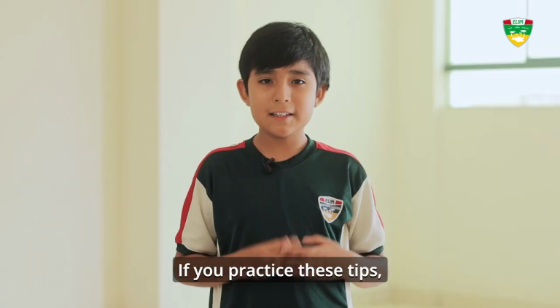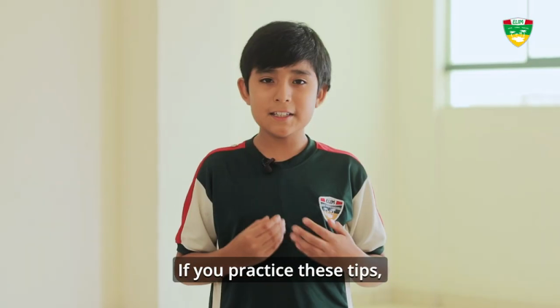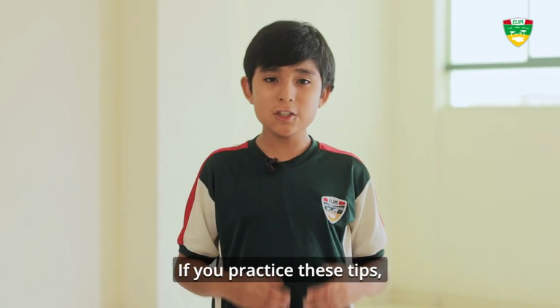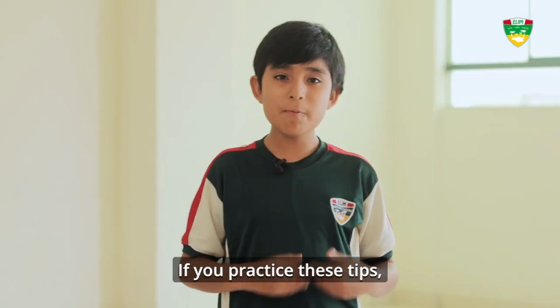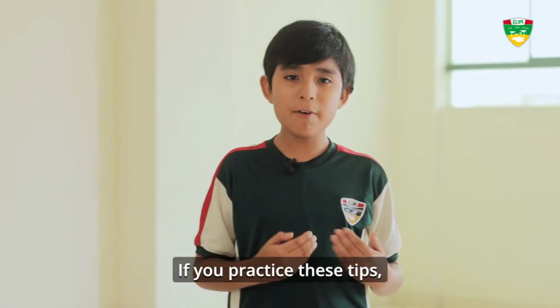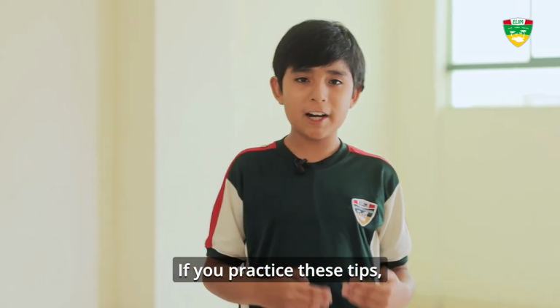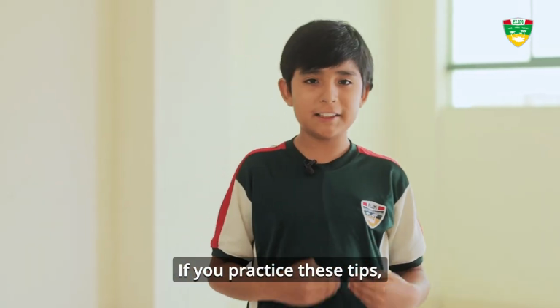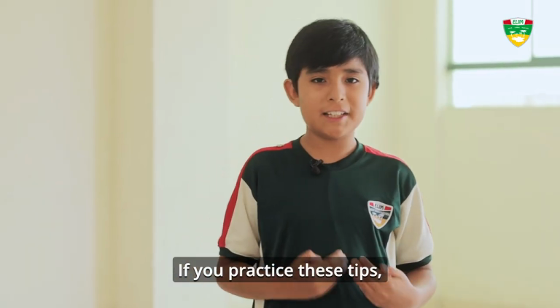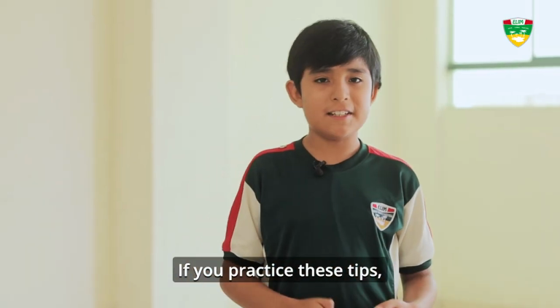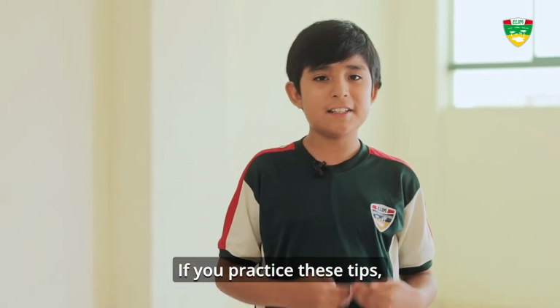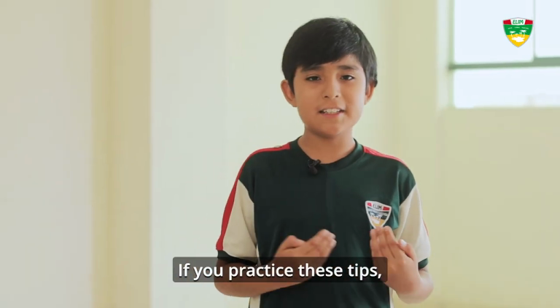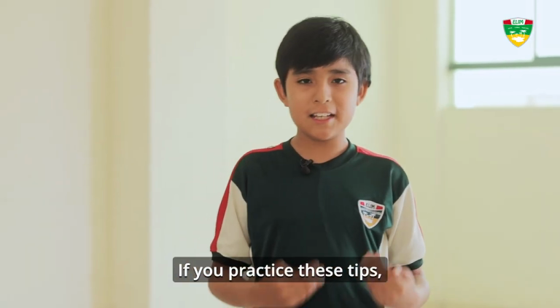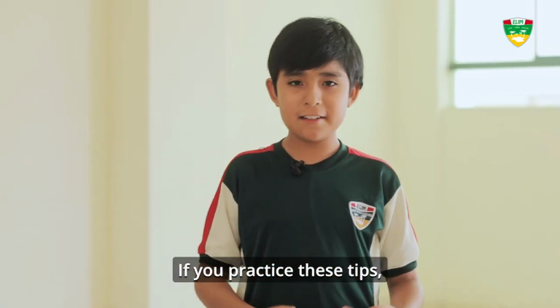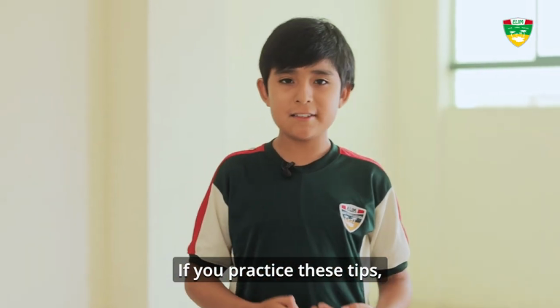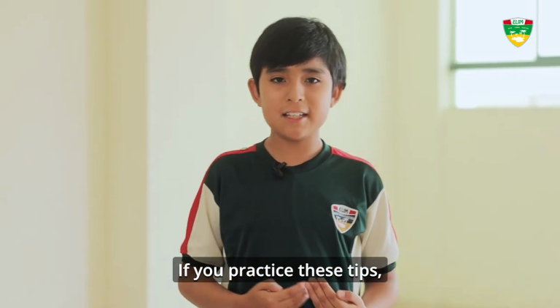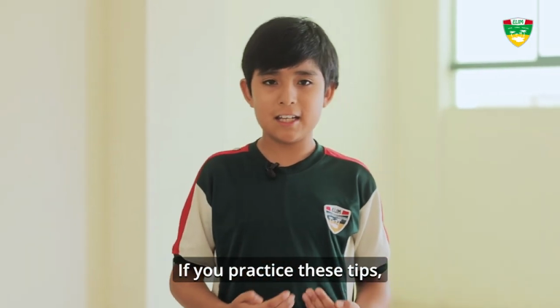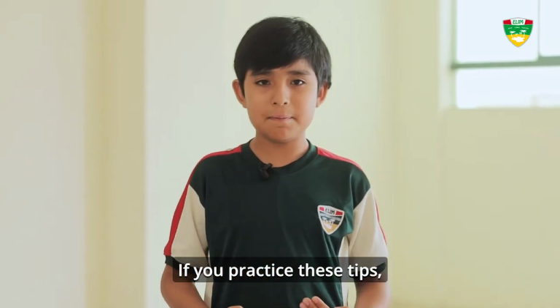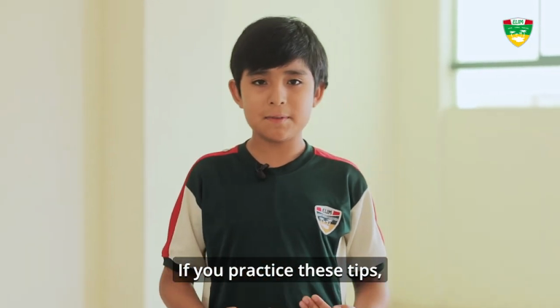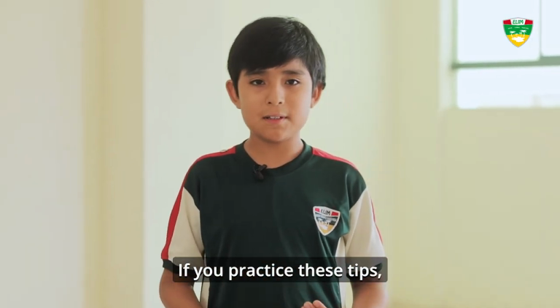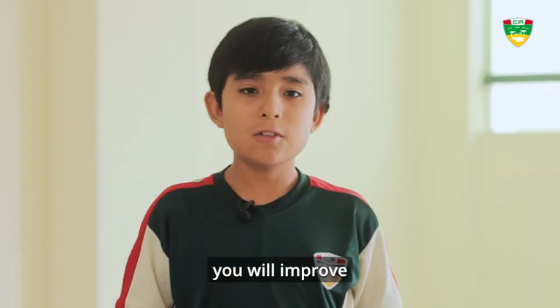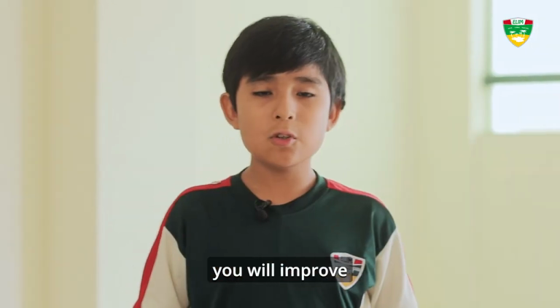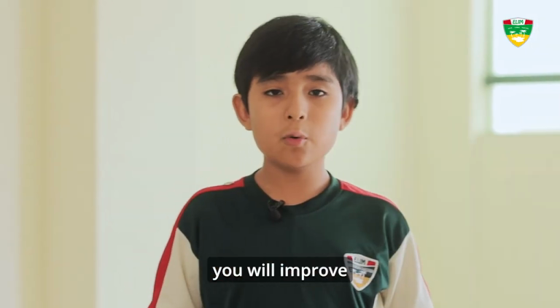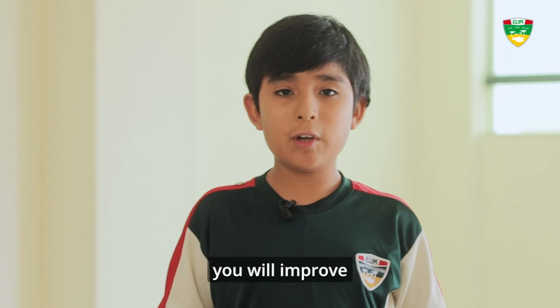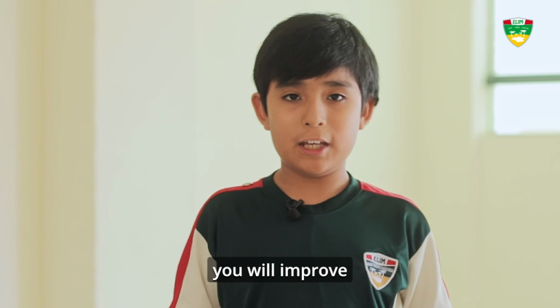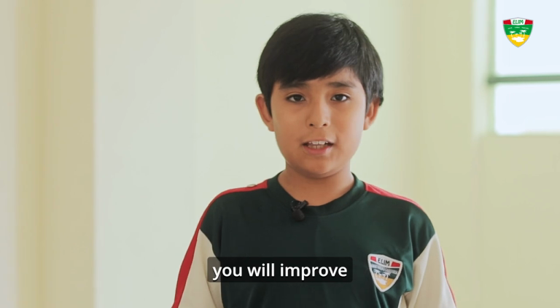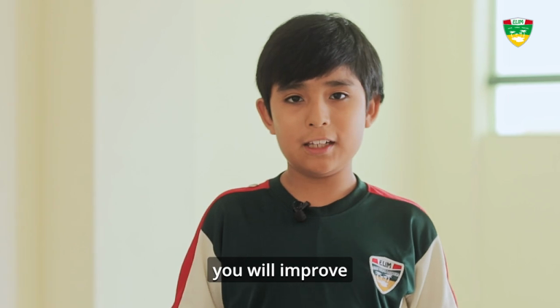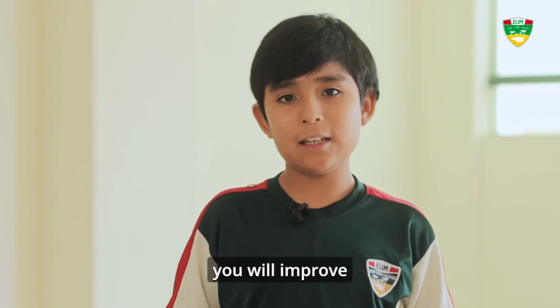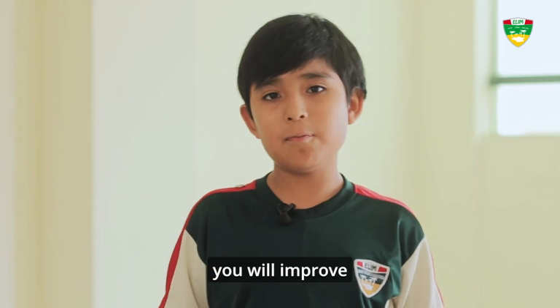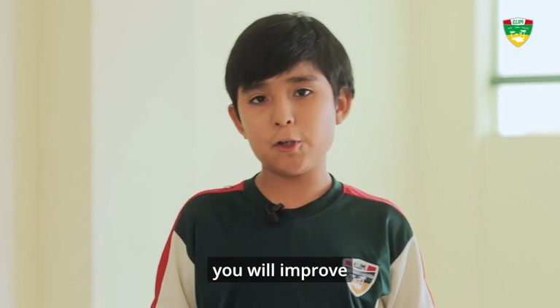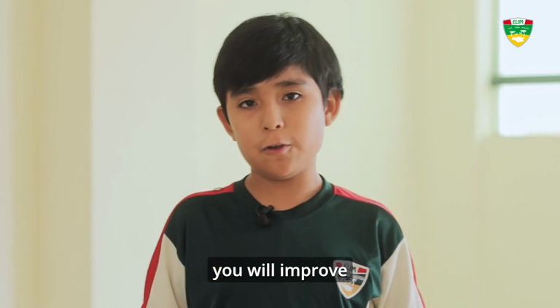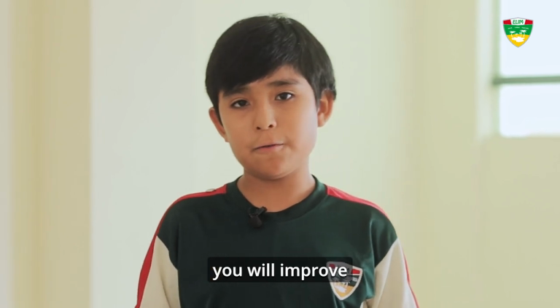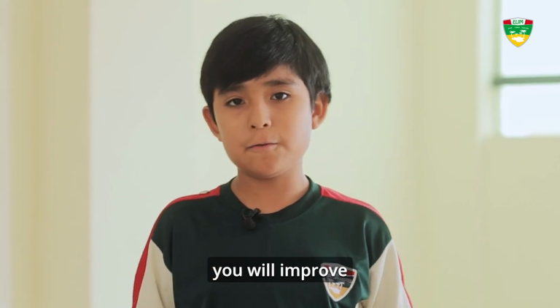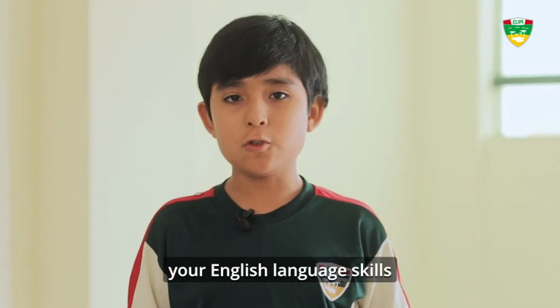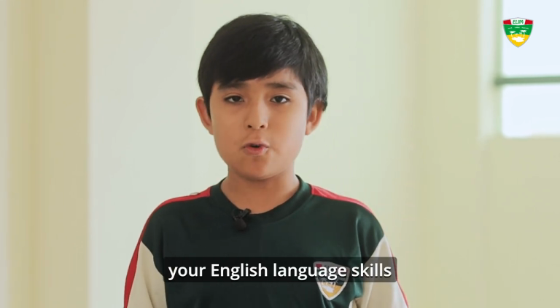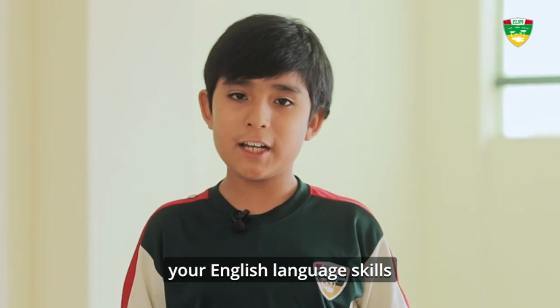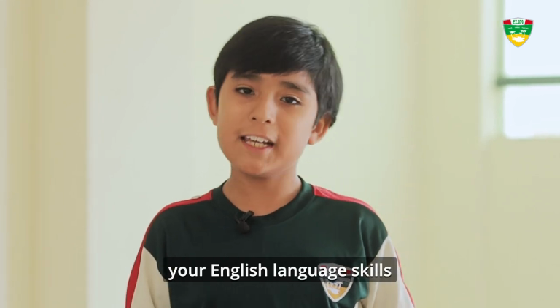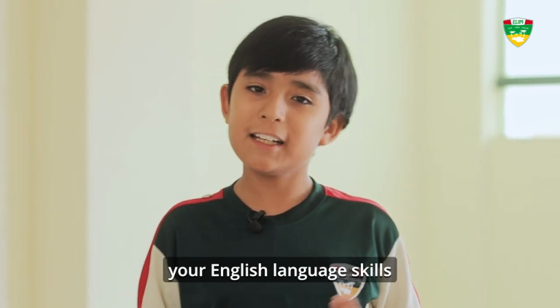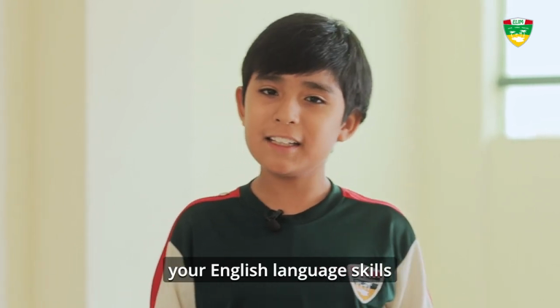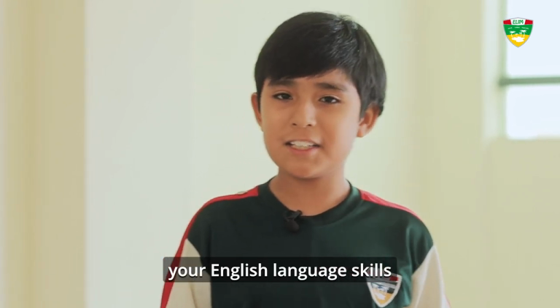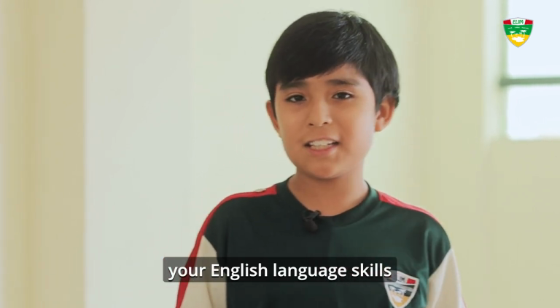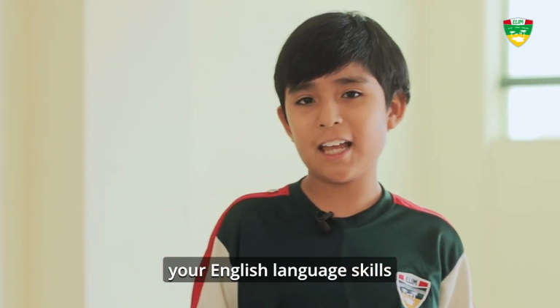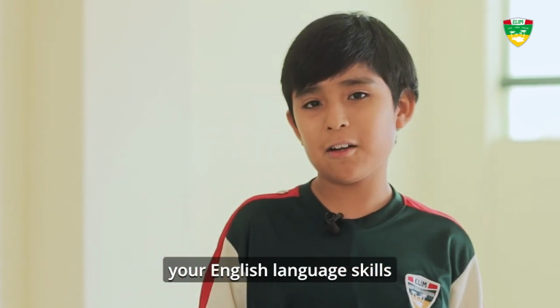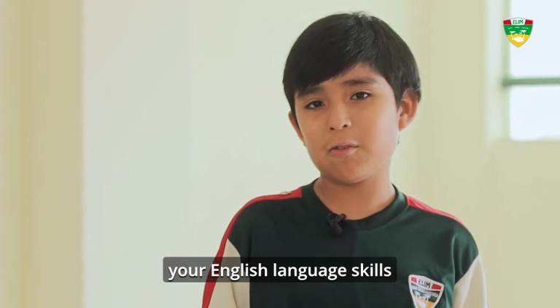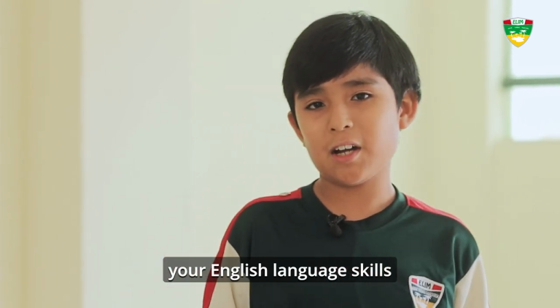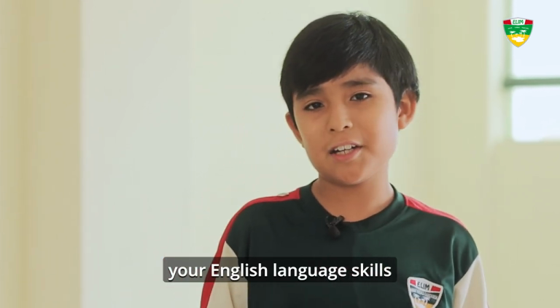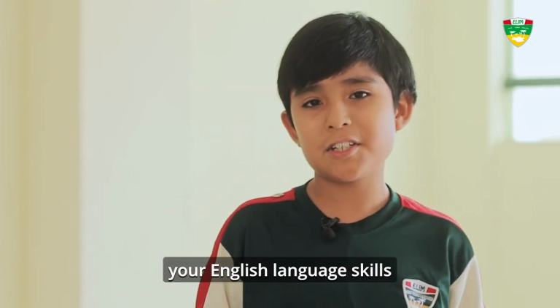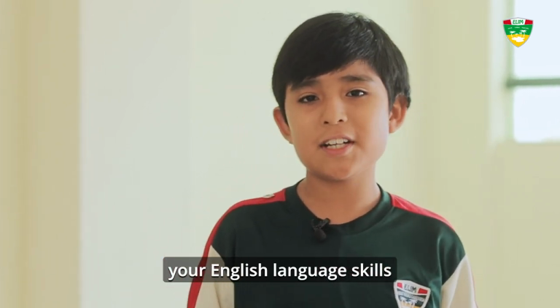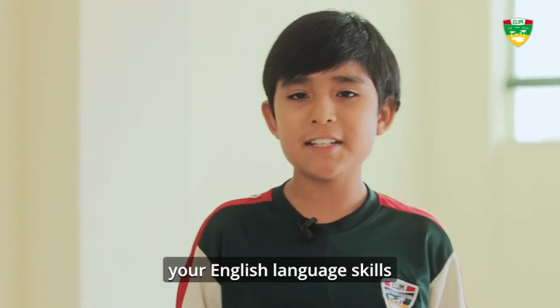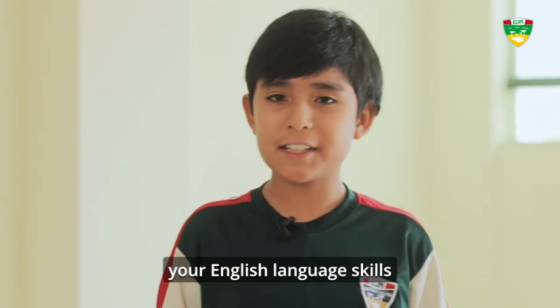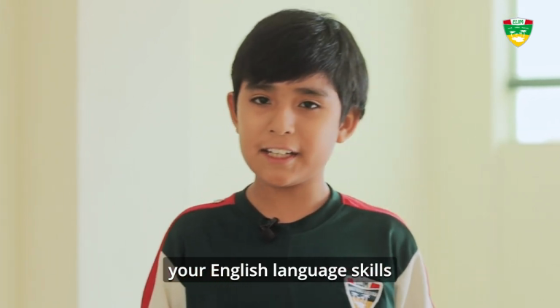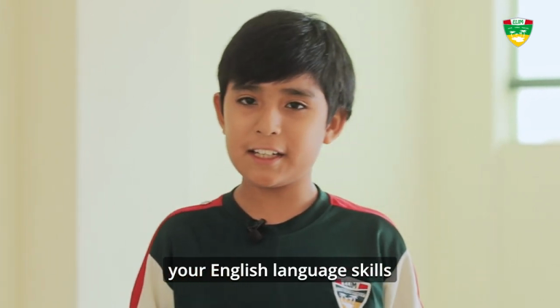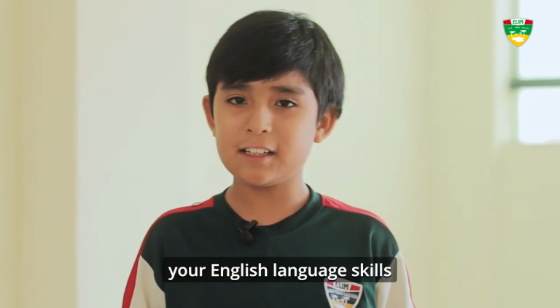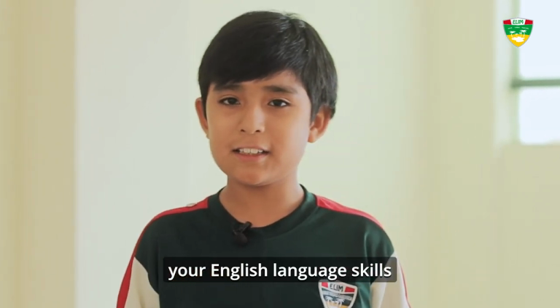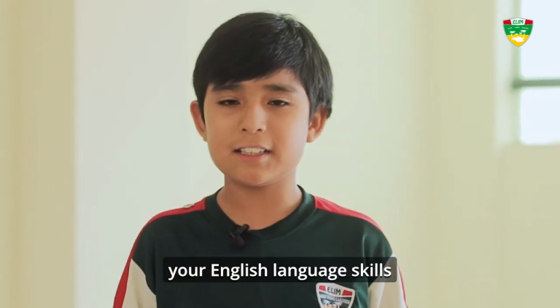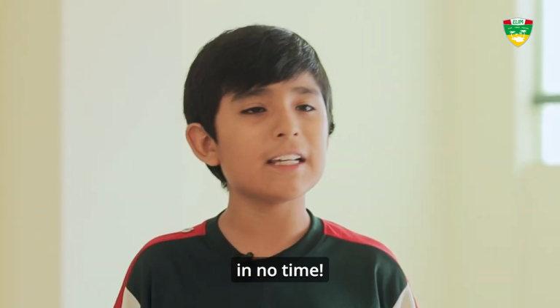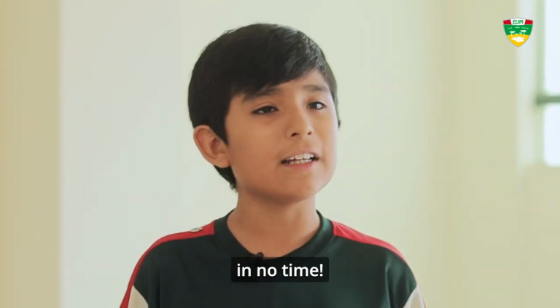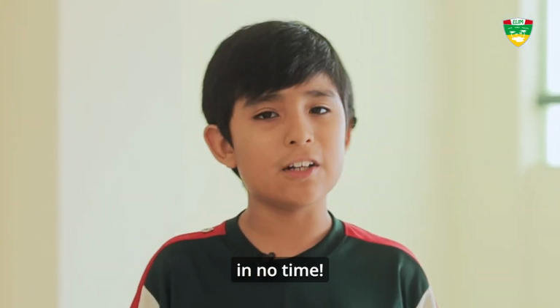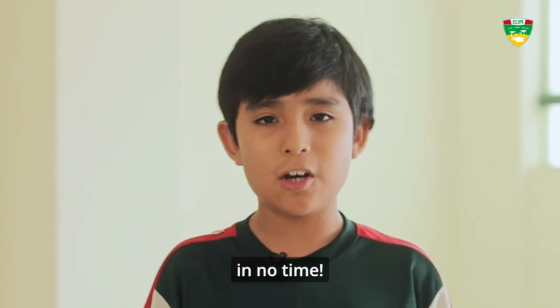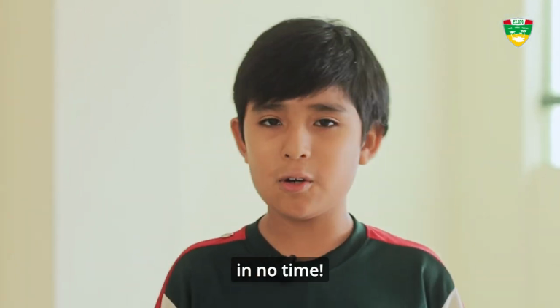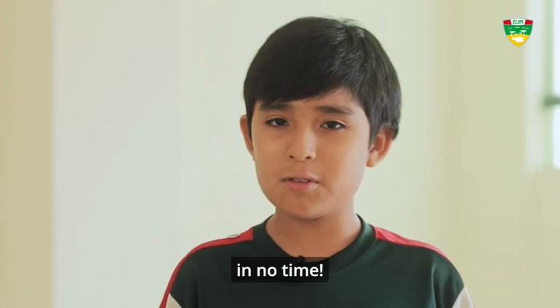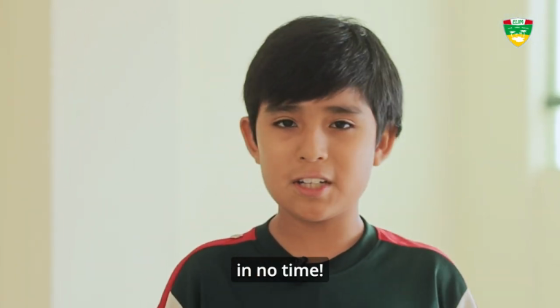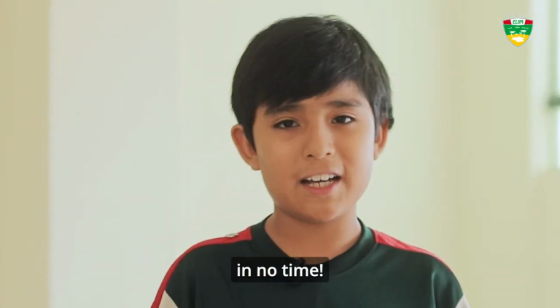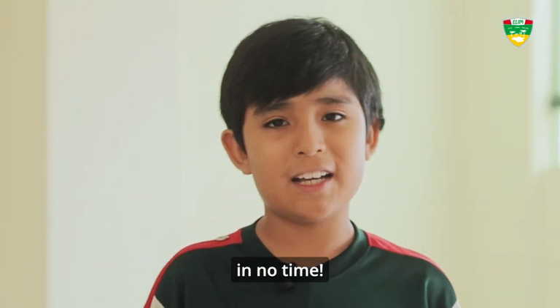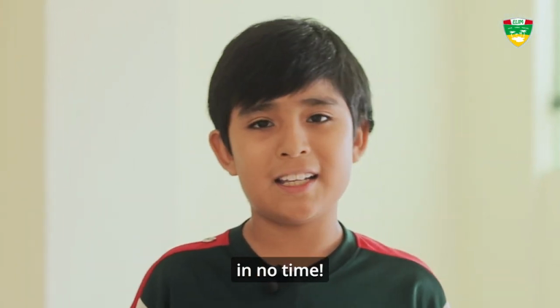If you practice these tips, you will improve your English language skills in no time.